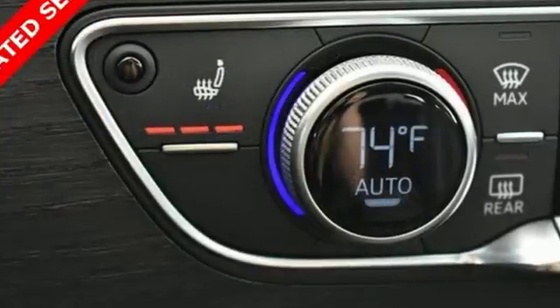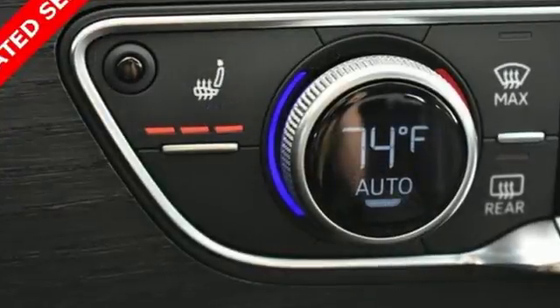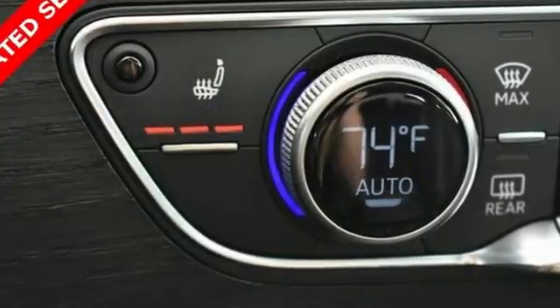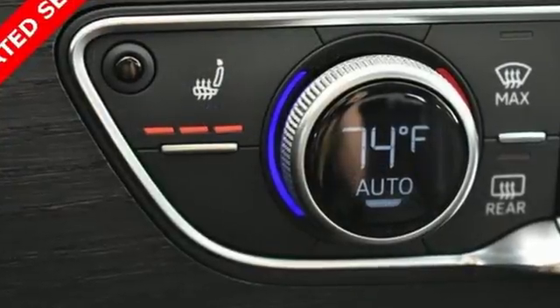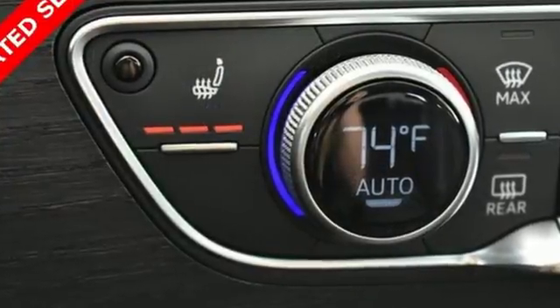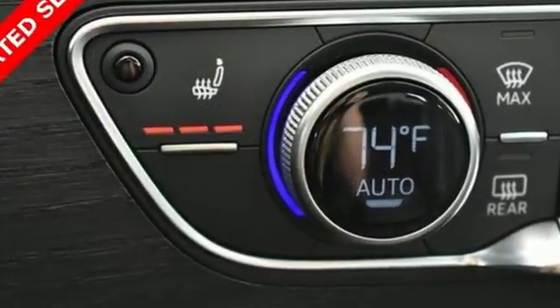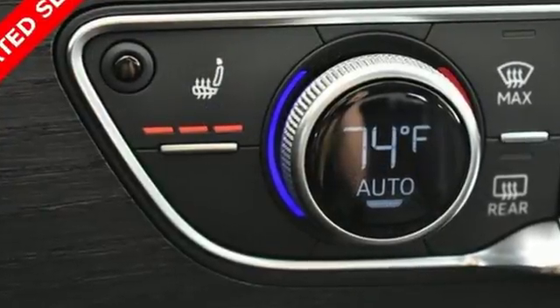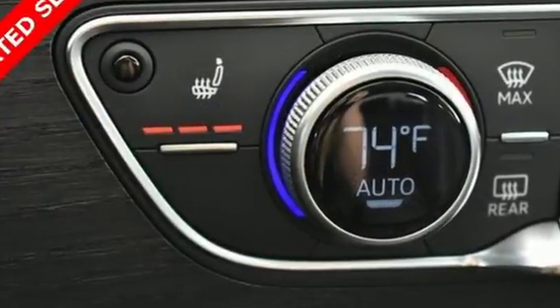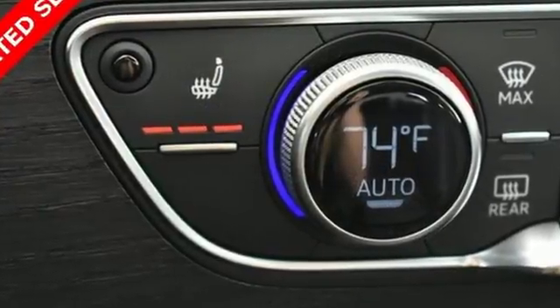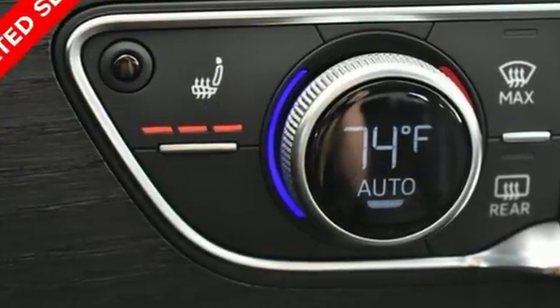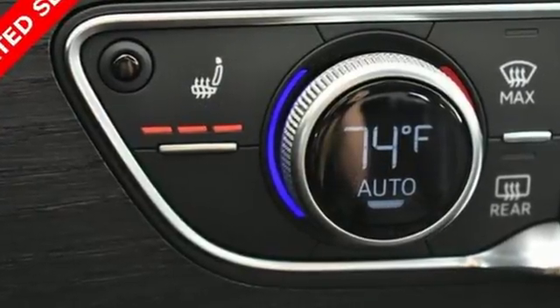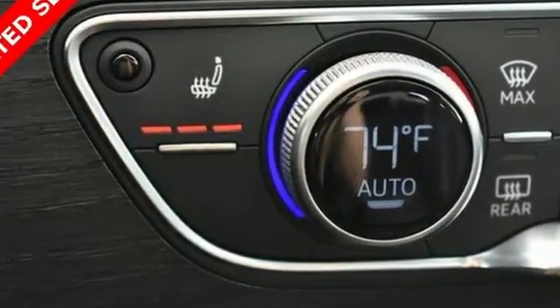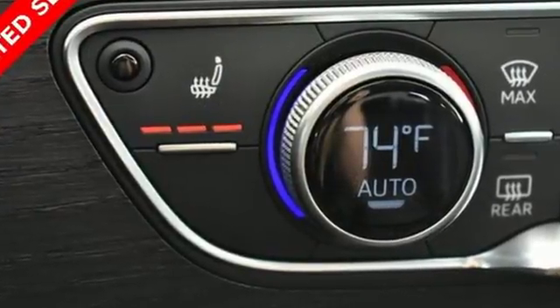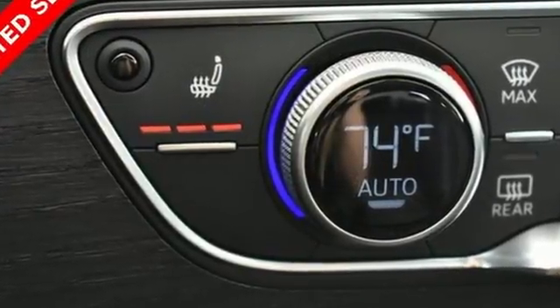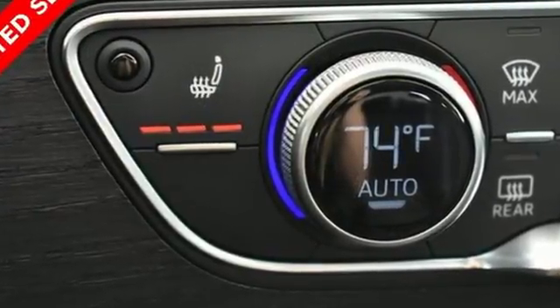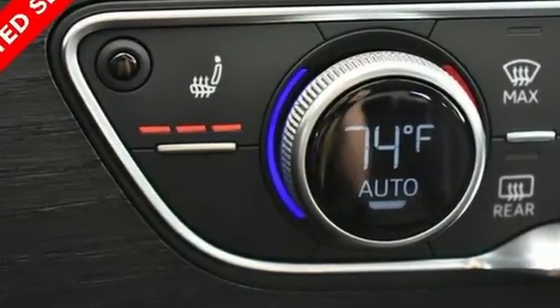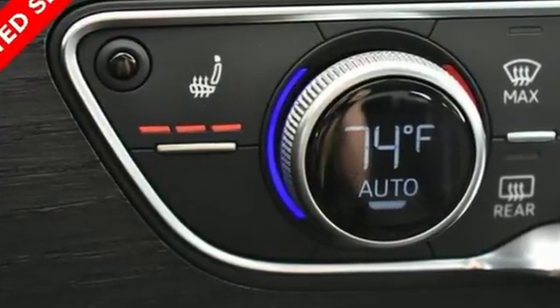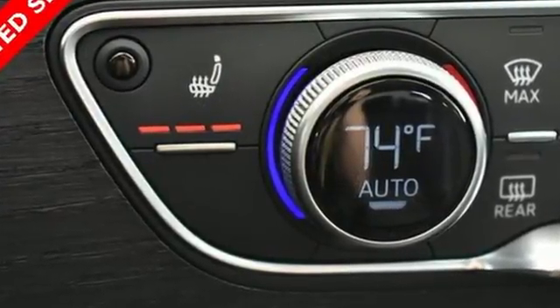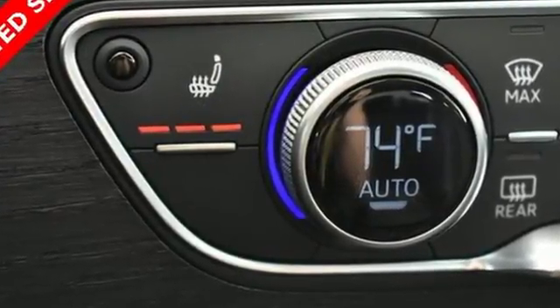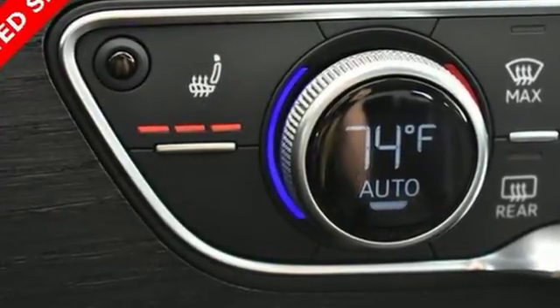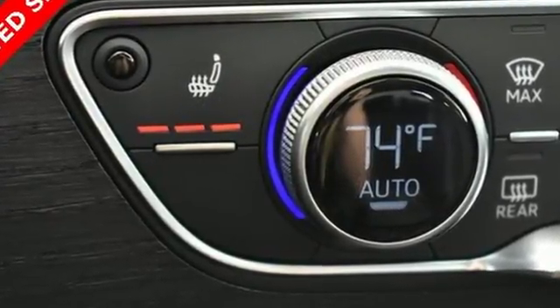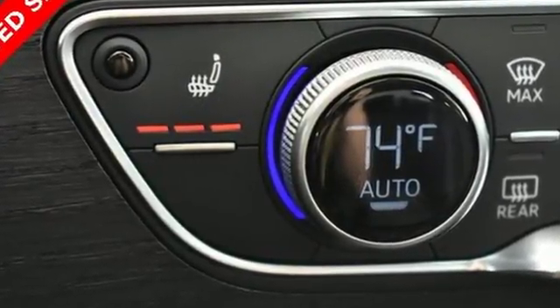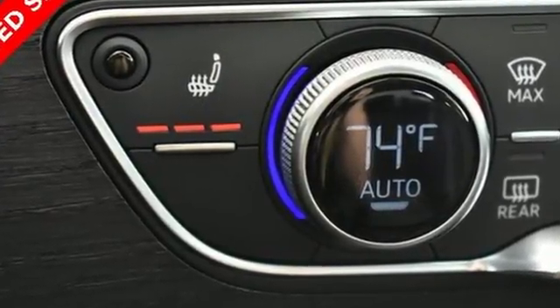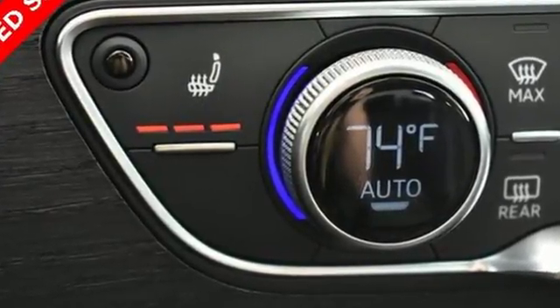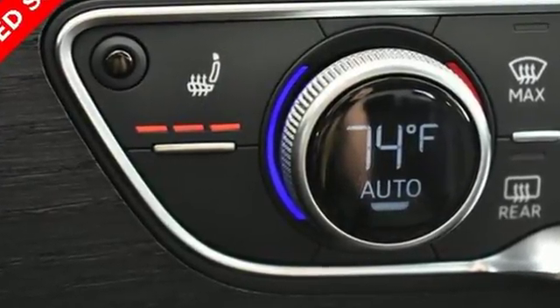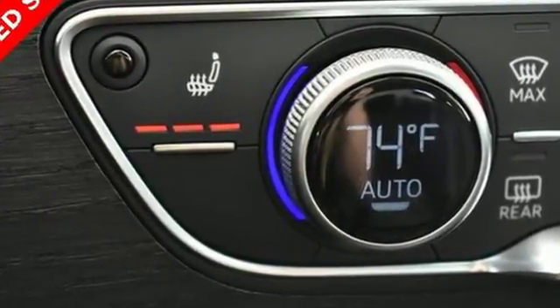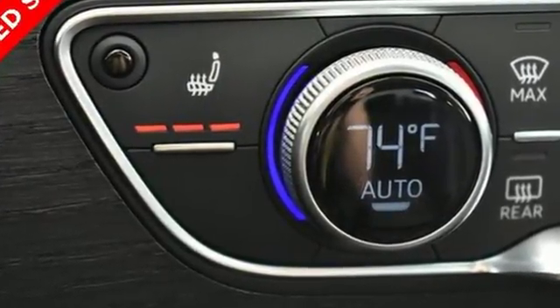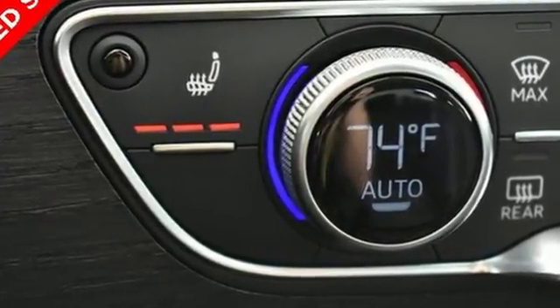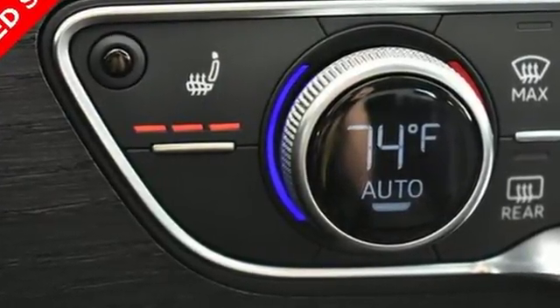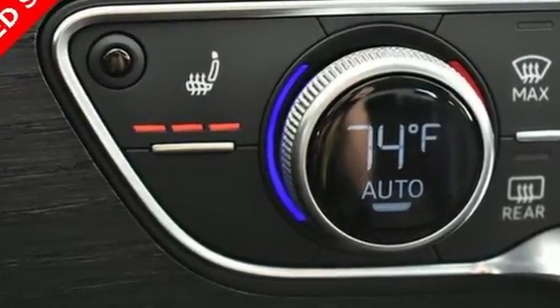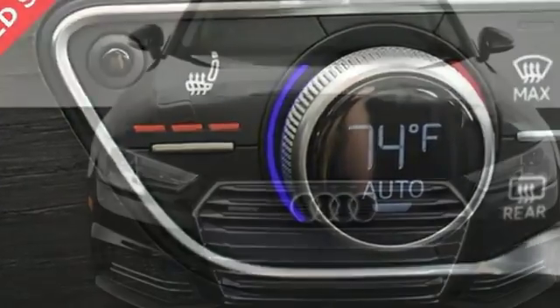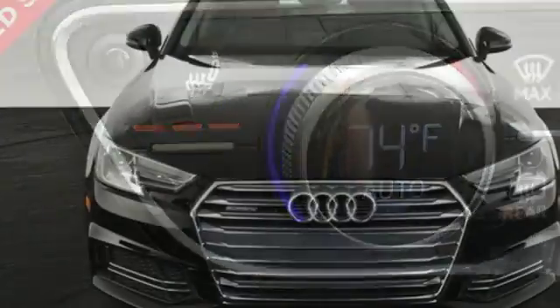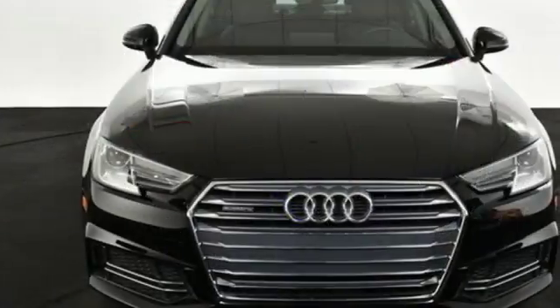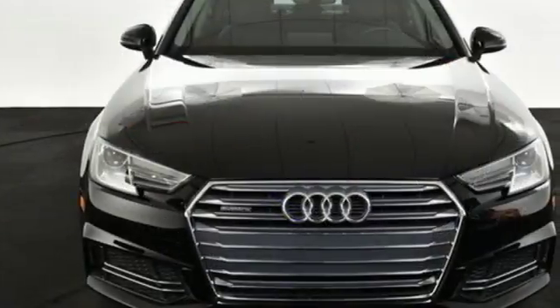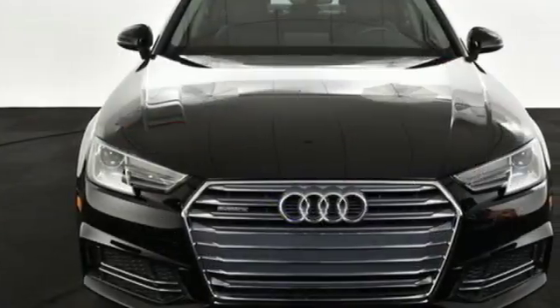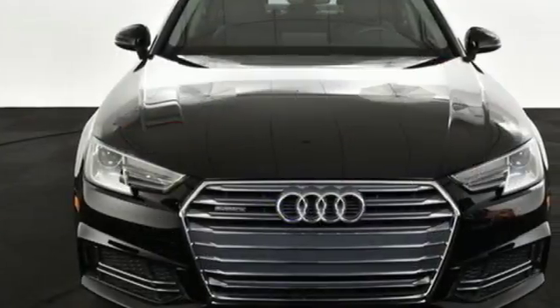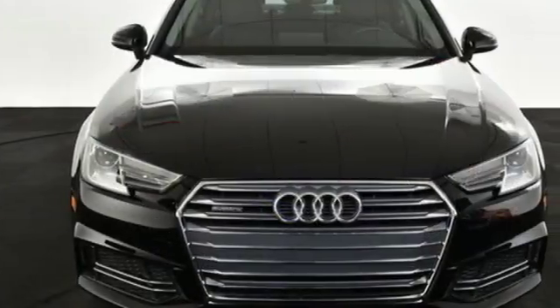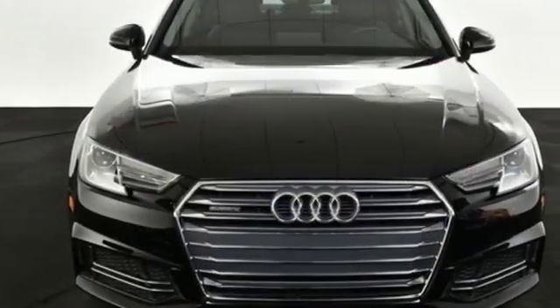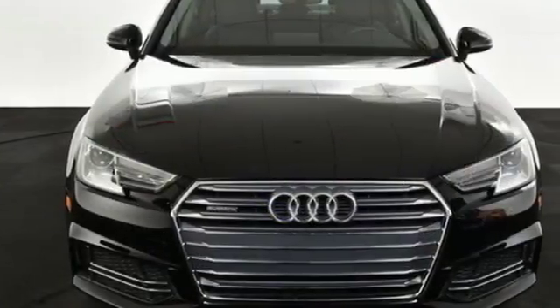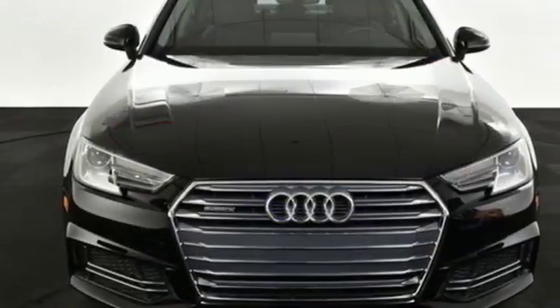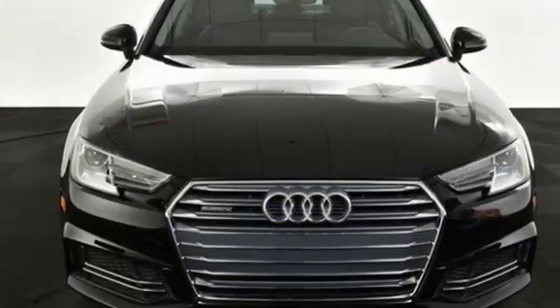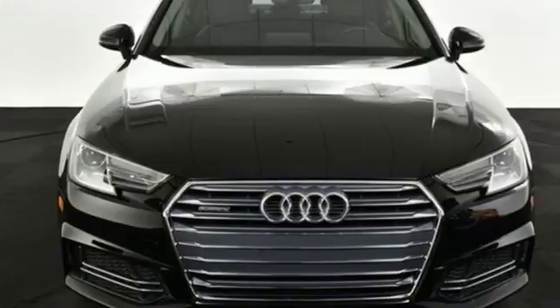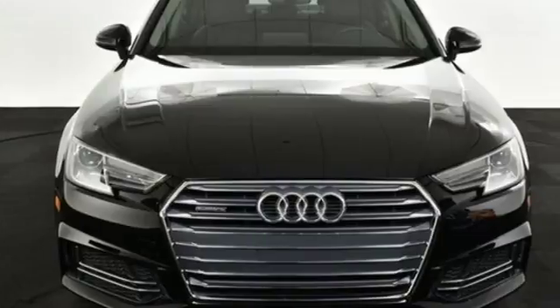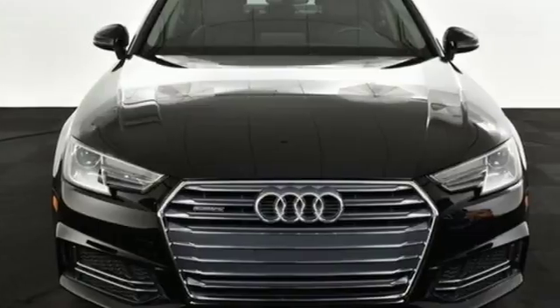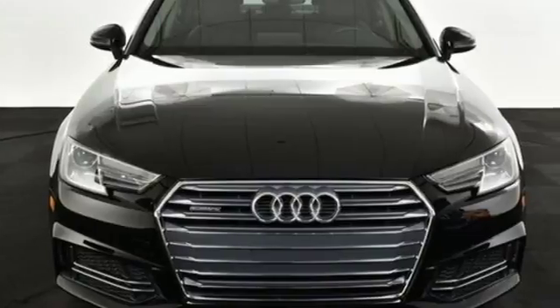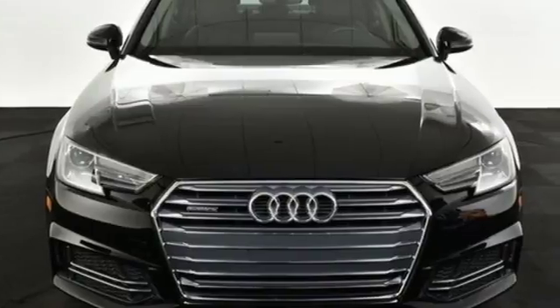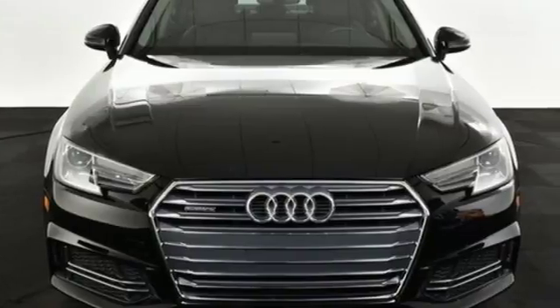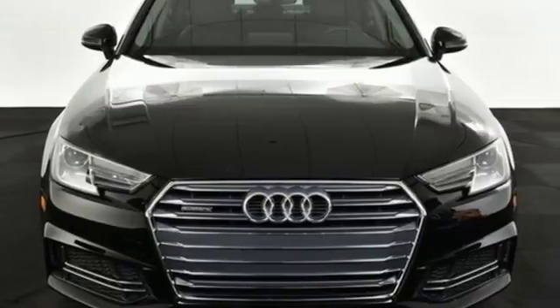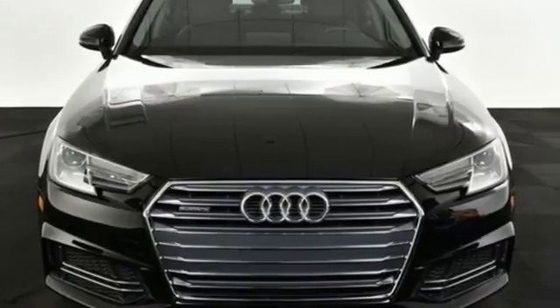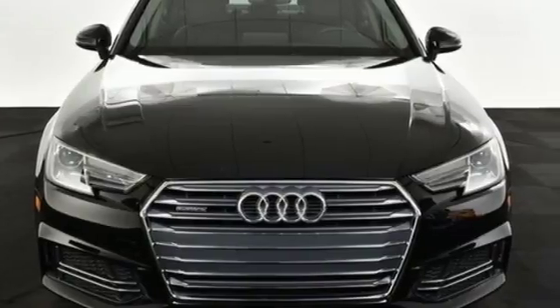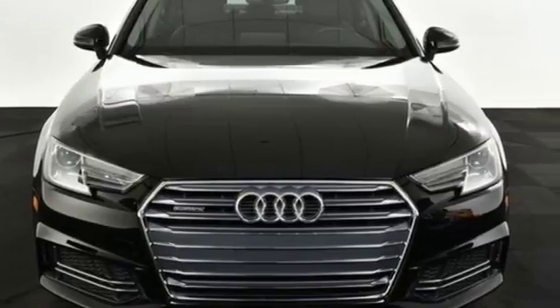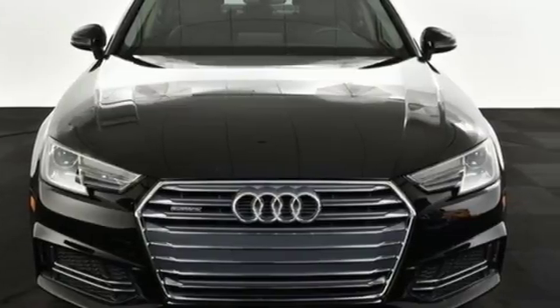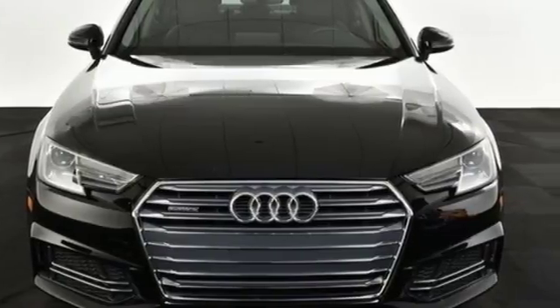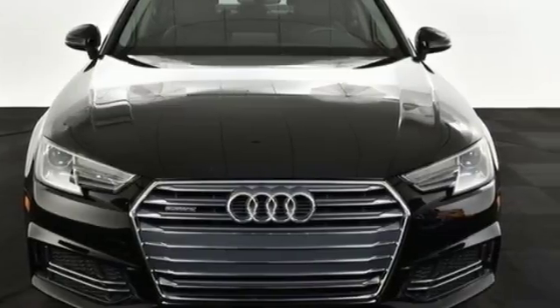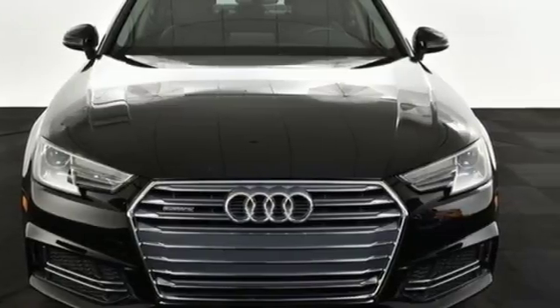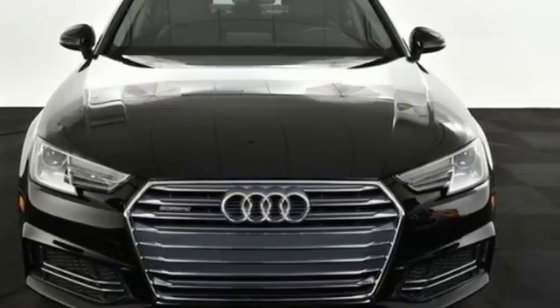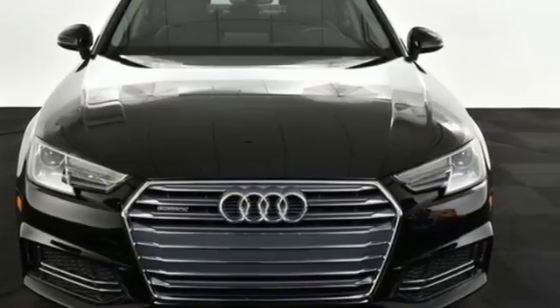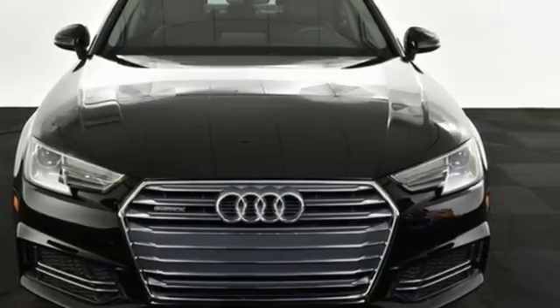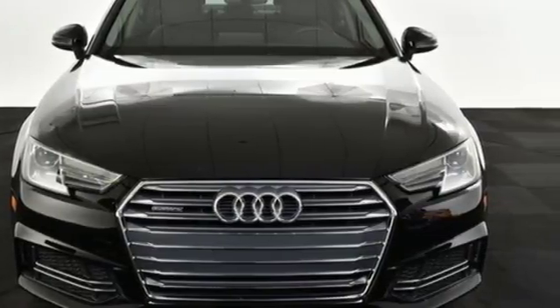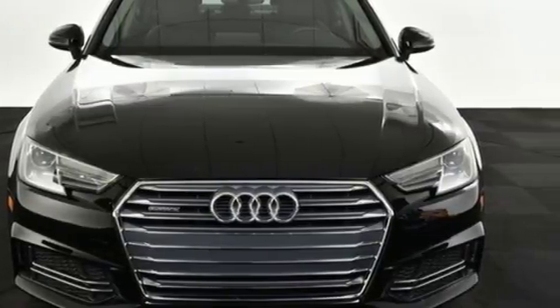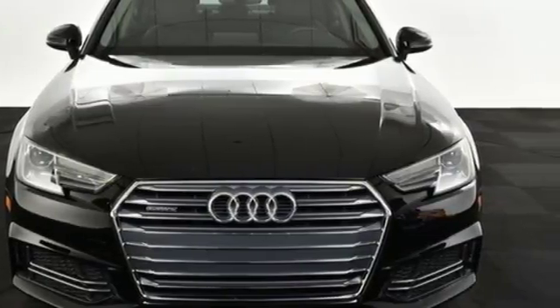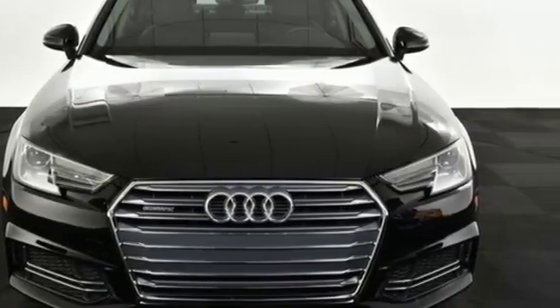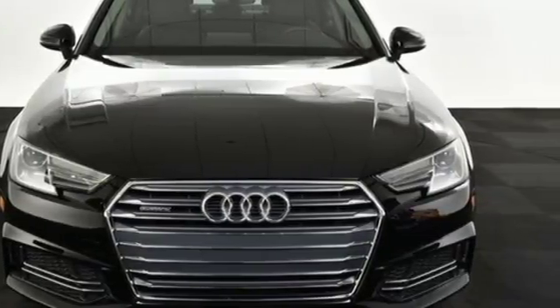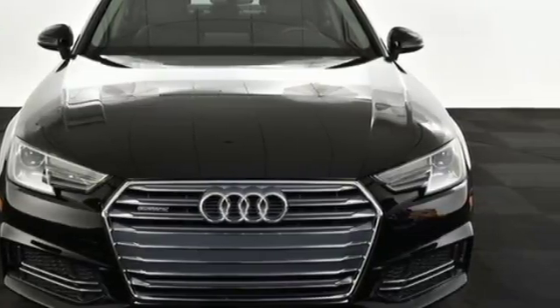Audi forges sophistication and performance into each iconic vehicle. There's even more to see in person. Take it for a test drive today.